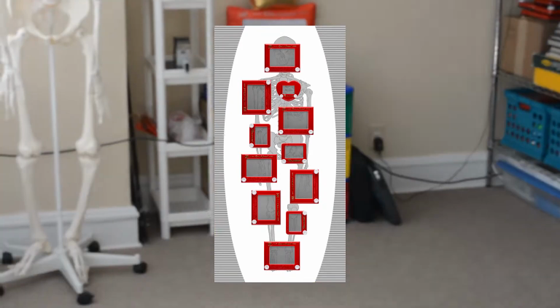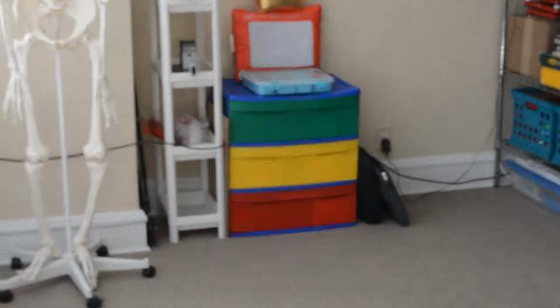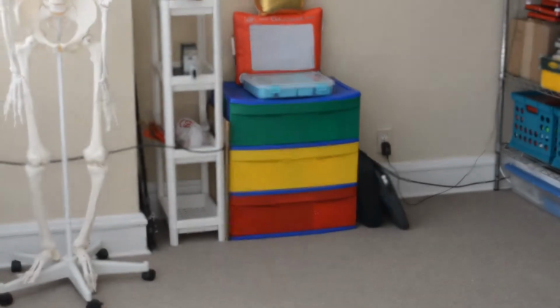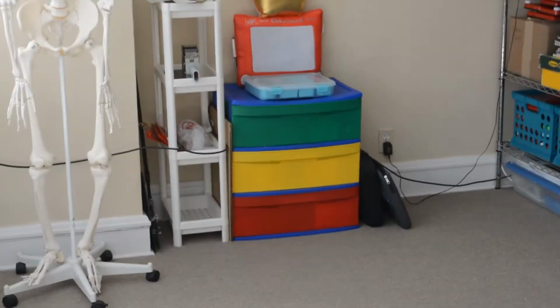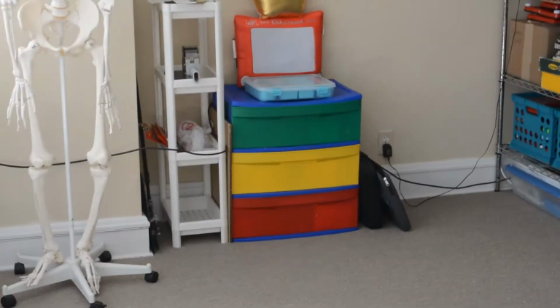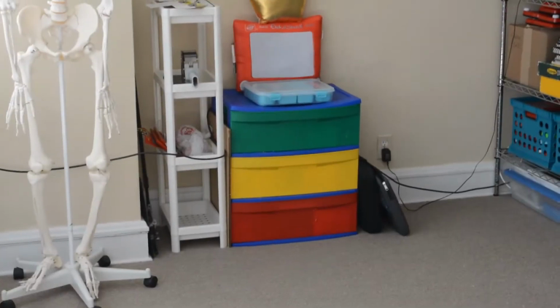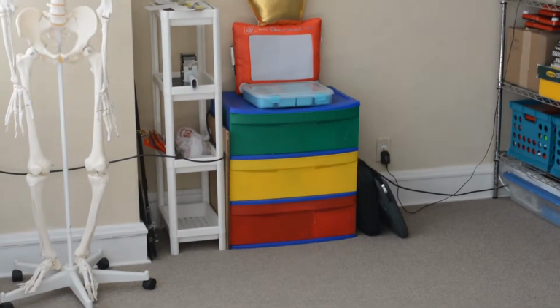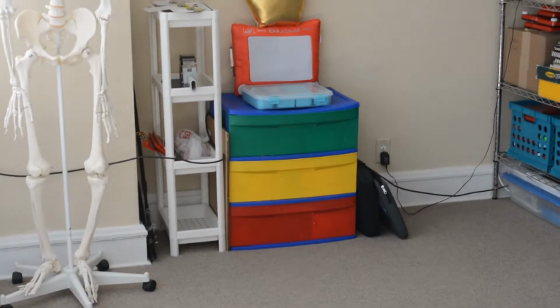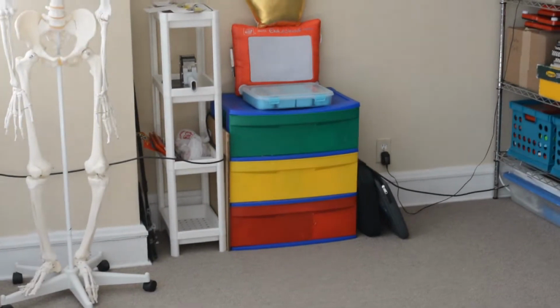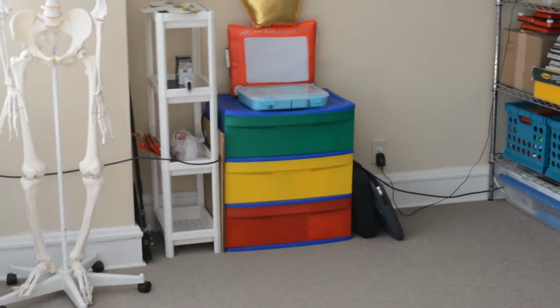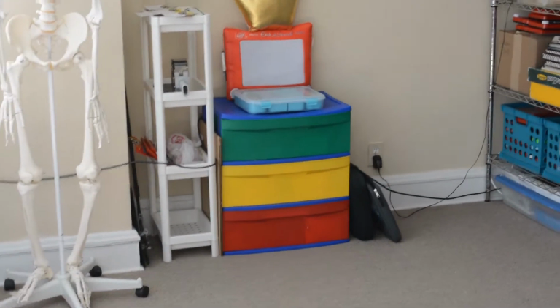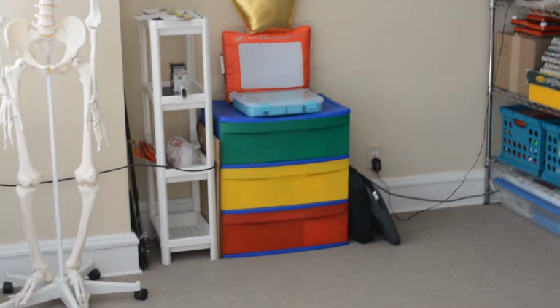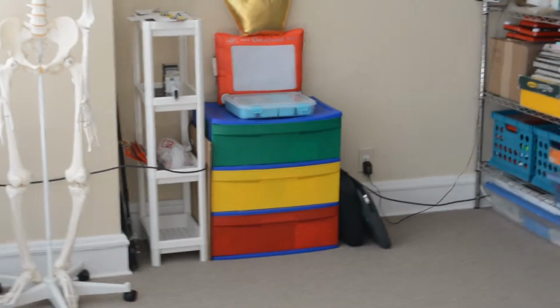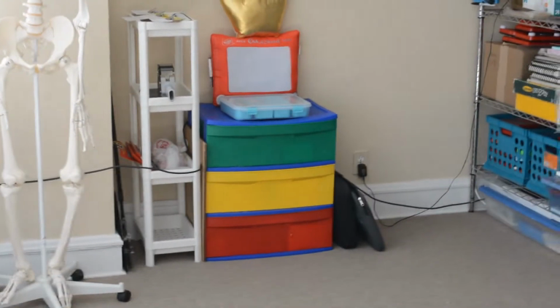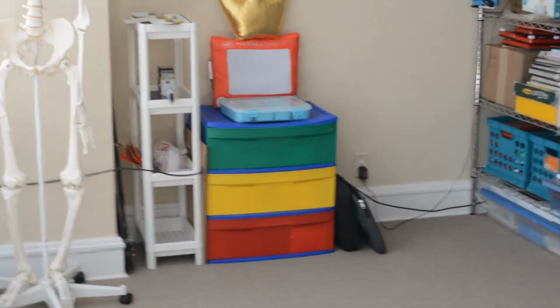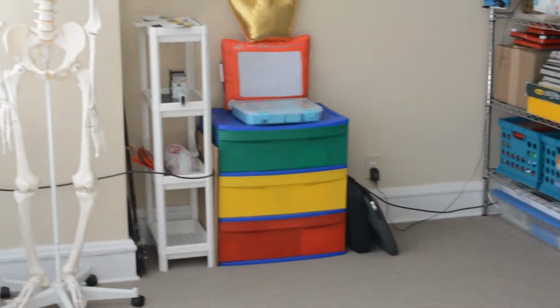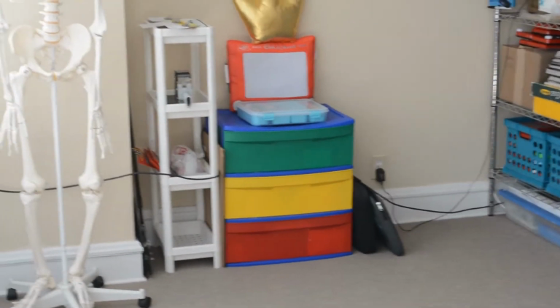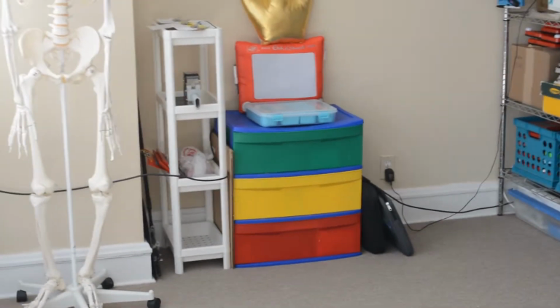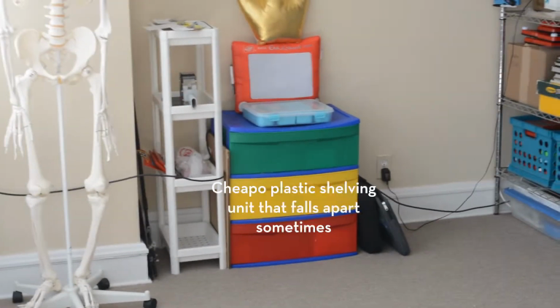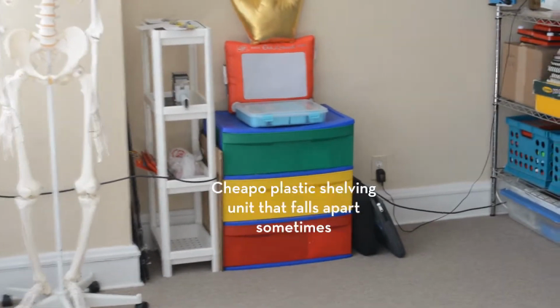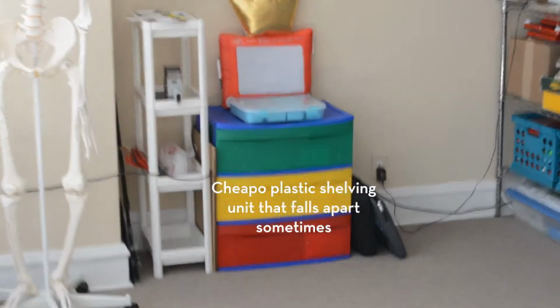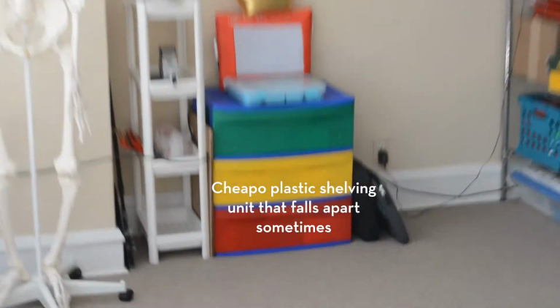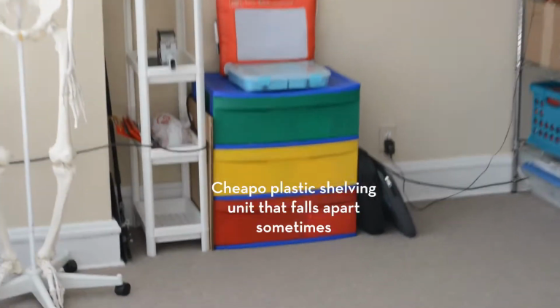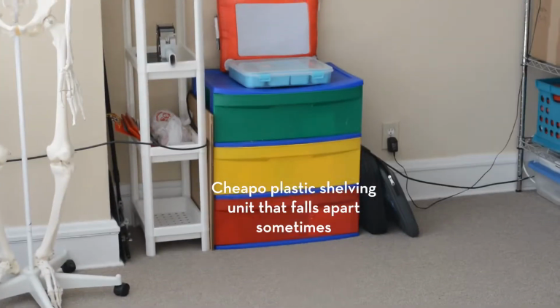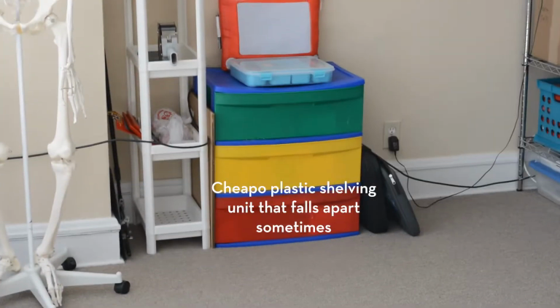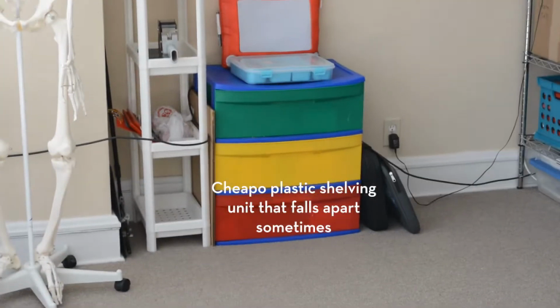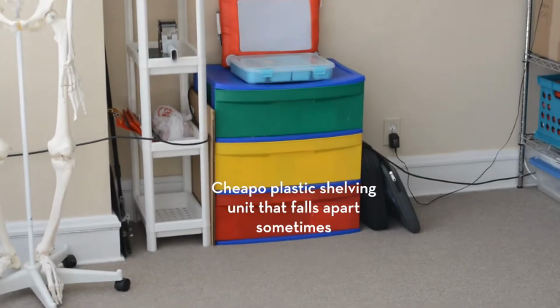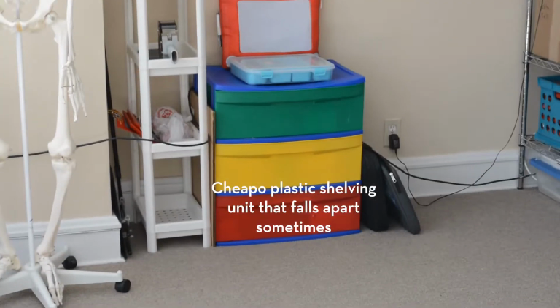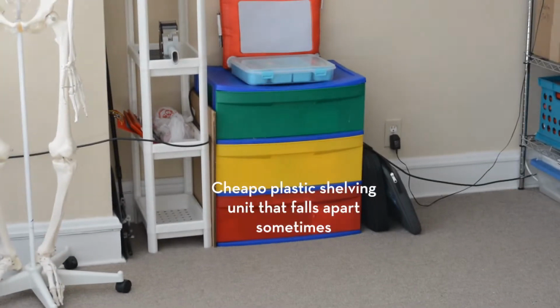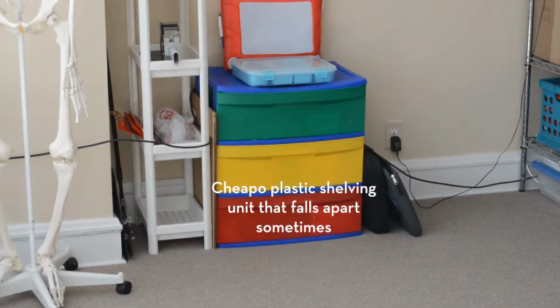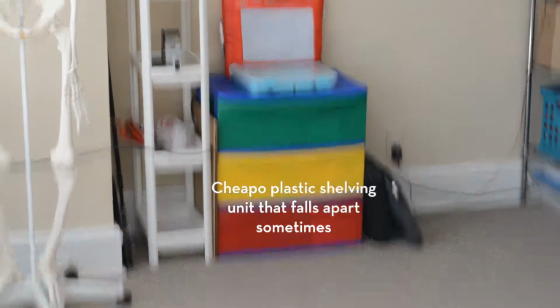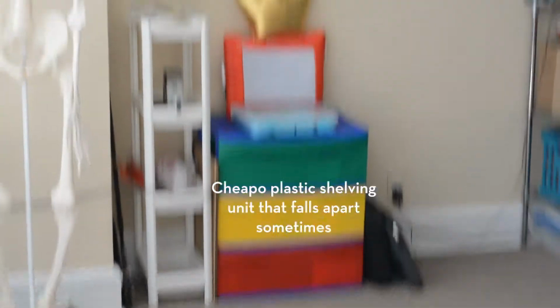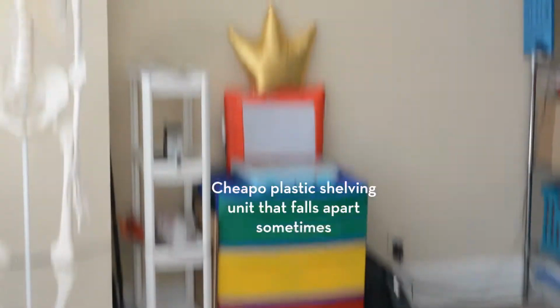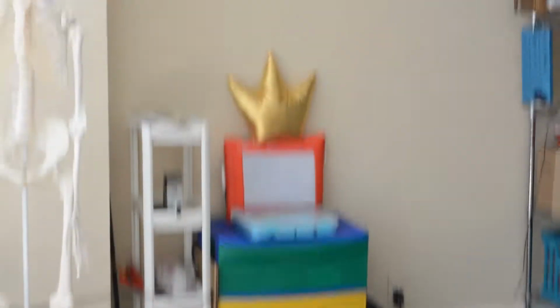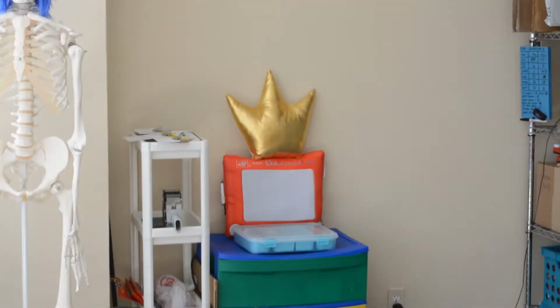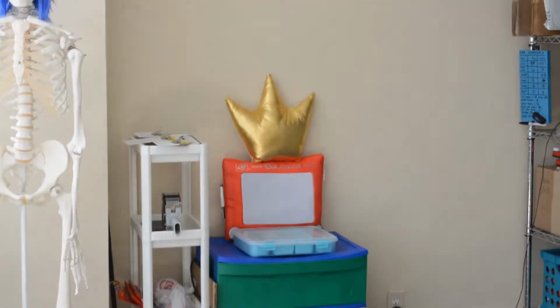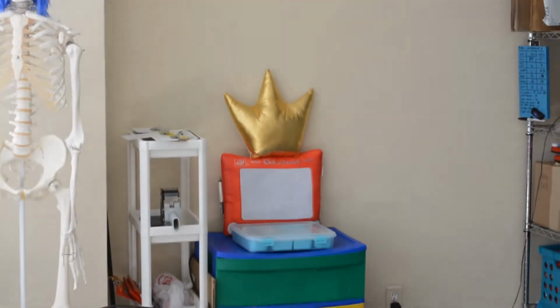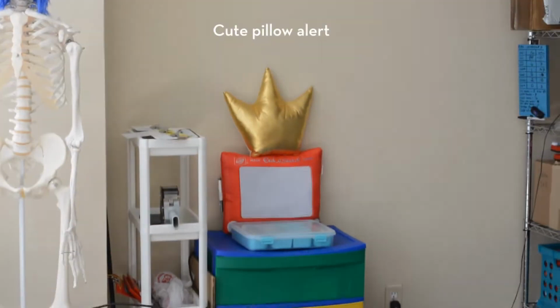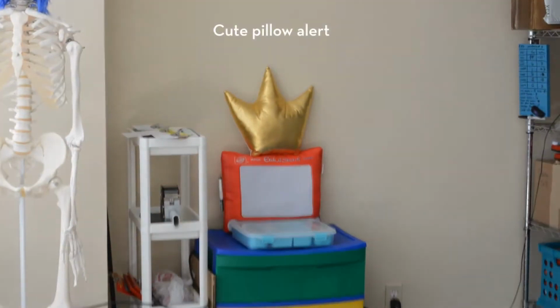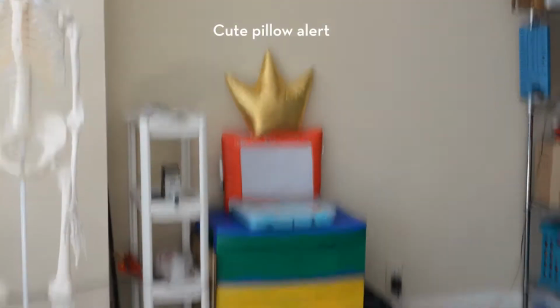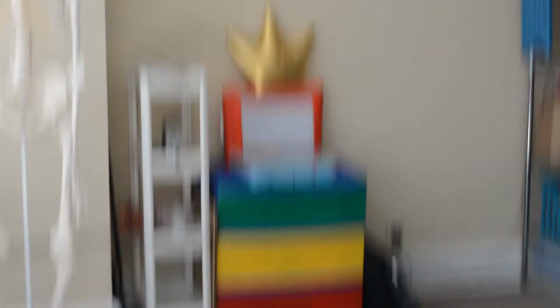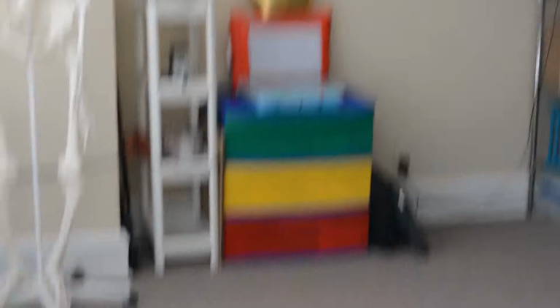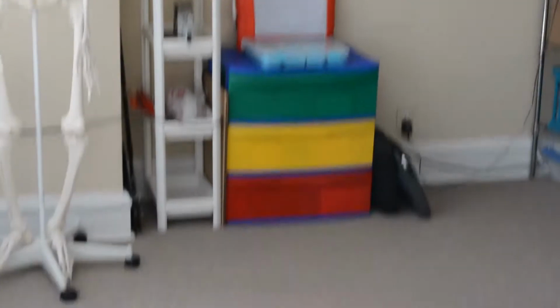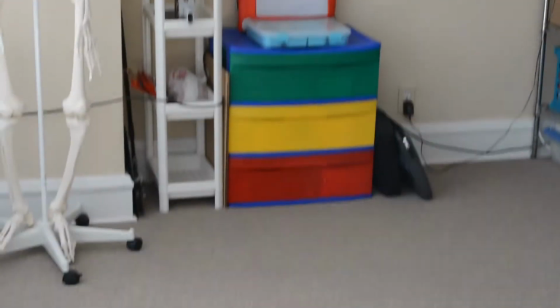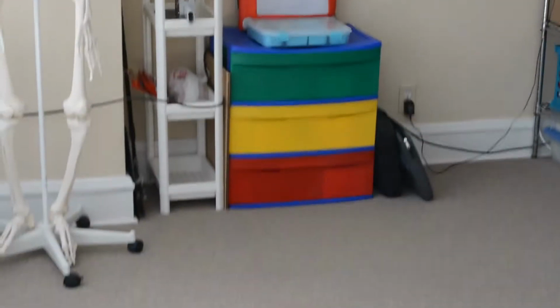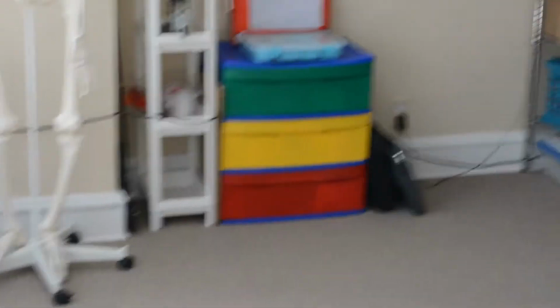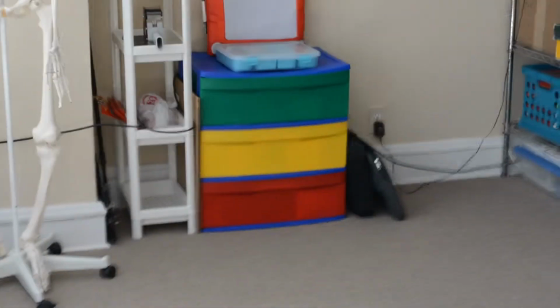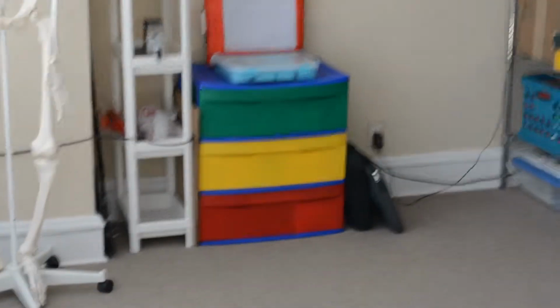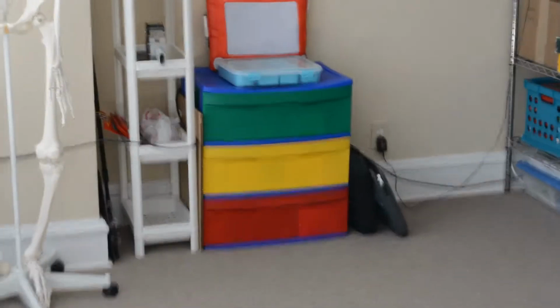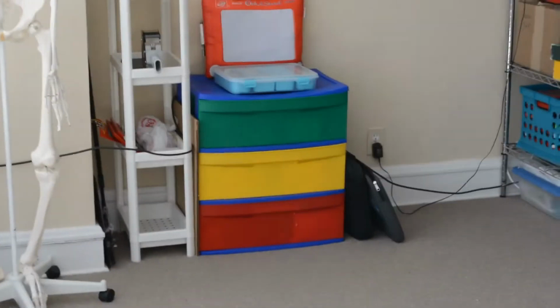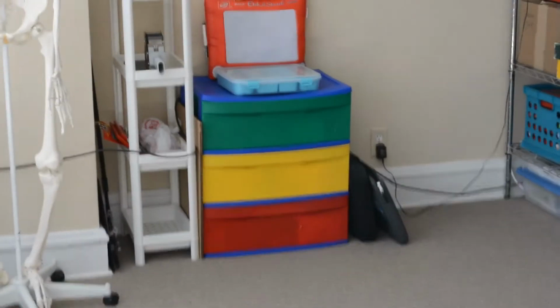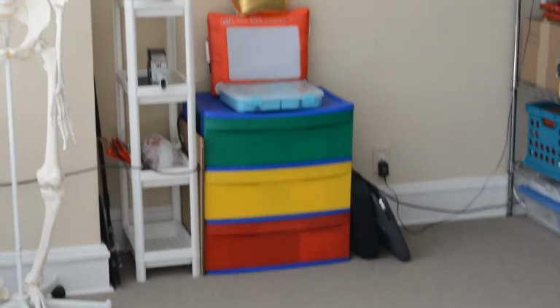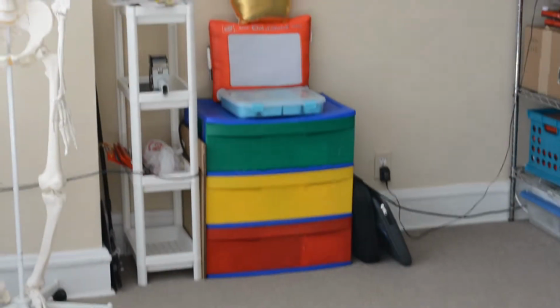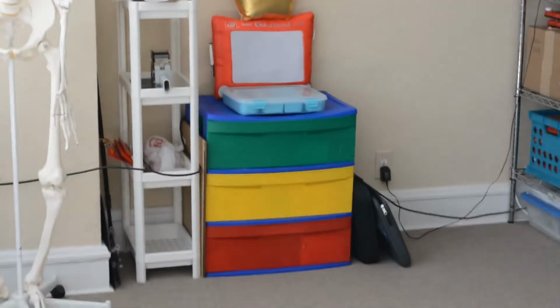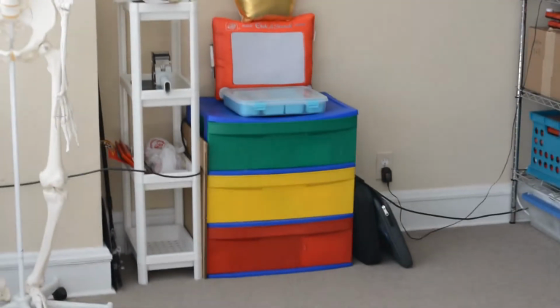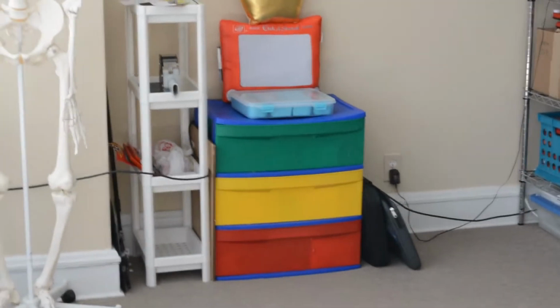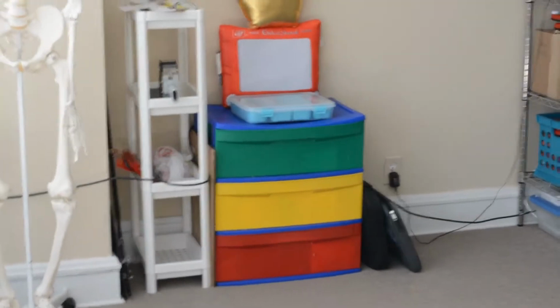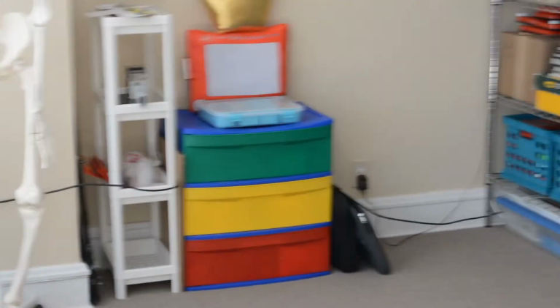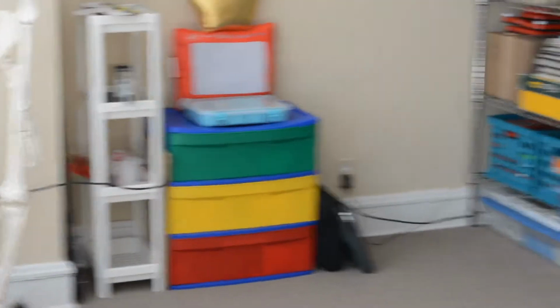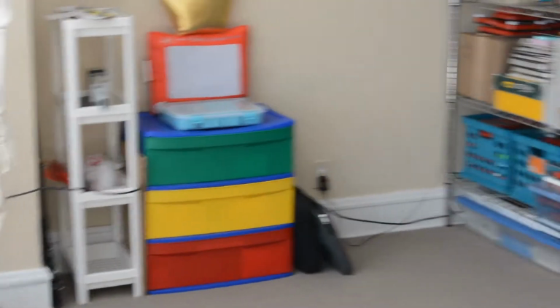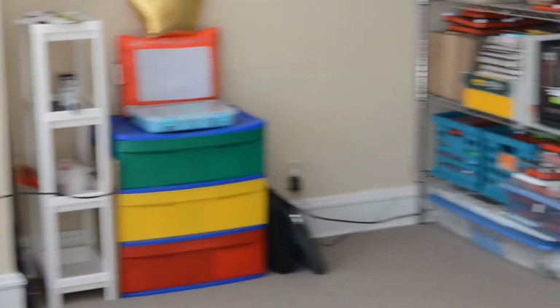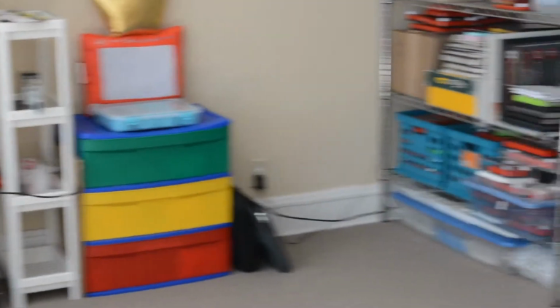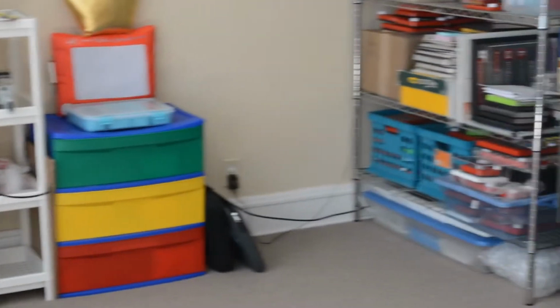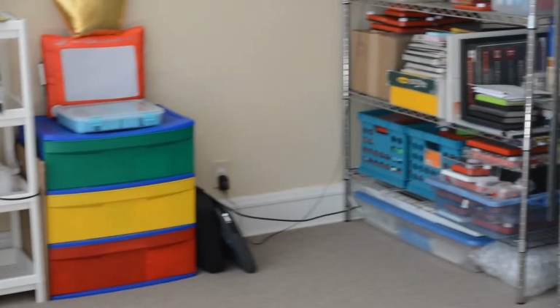Over here I have a shelving unit containing a lot of art supplies. I'd like to replace it sometime, but for now it'll do great.